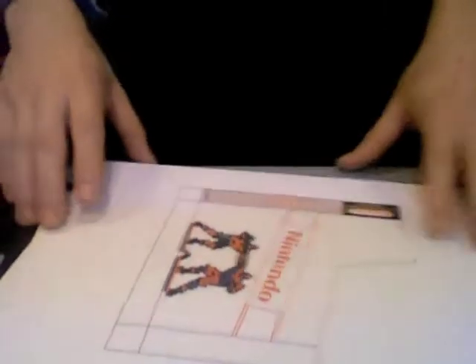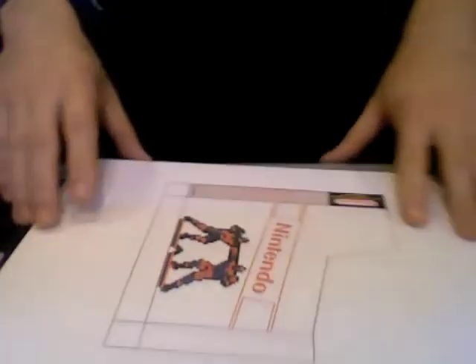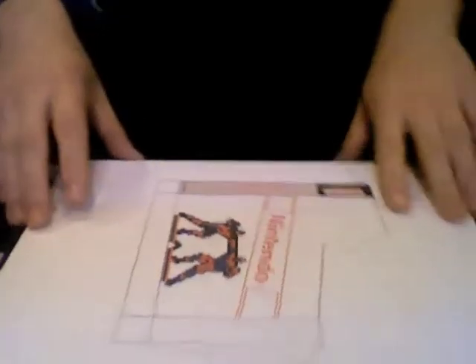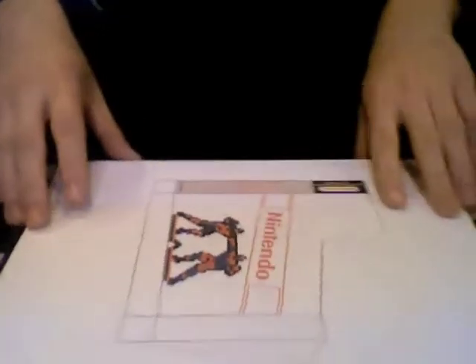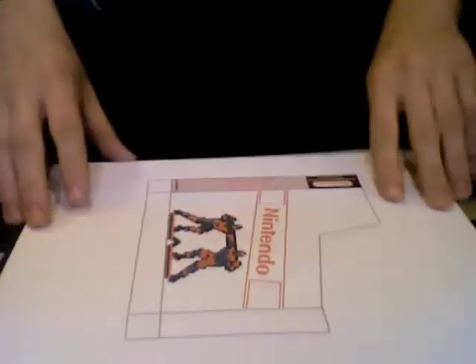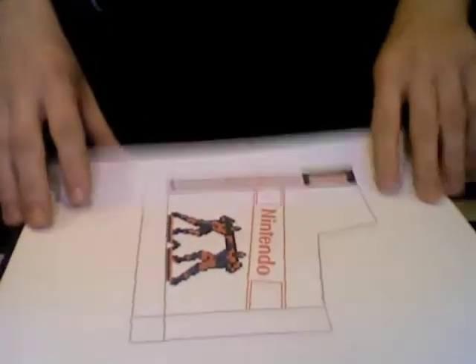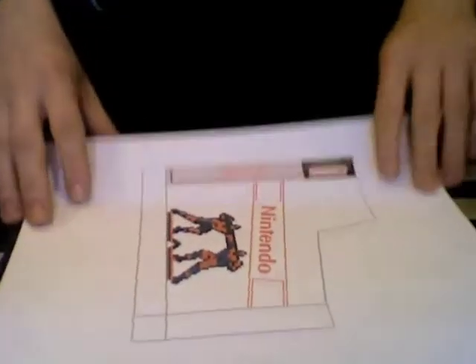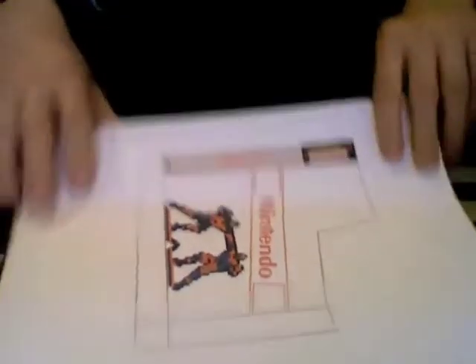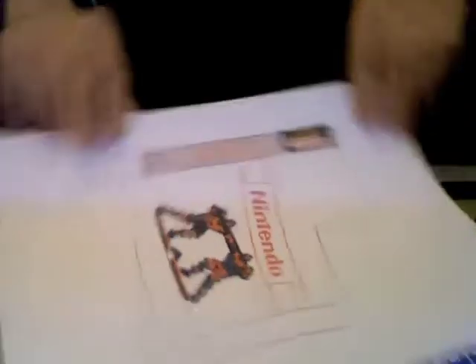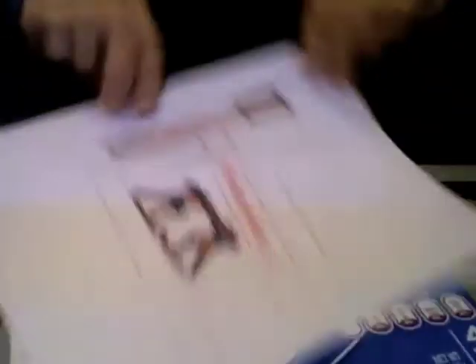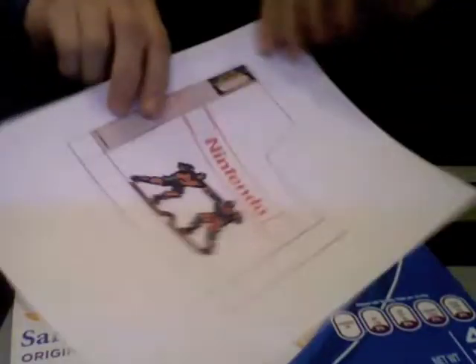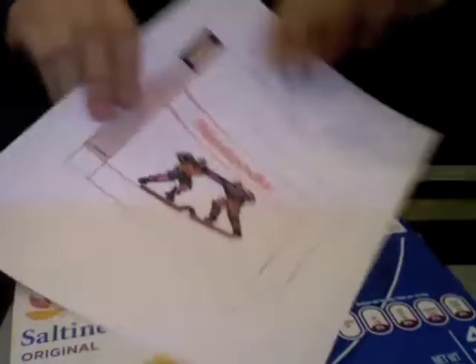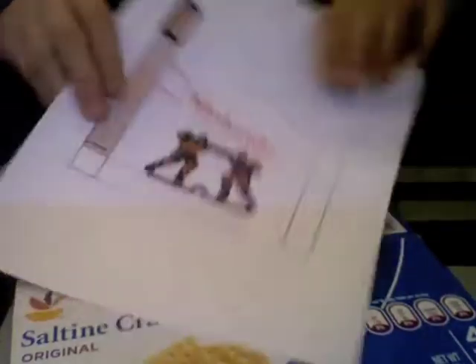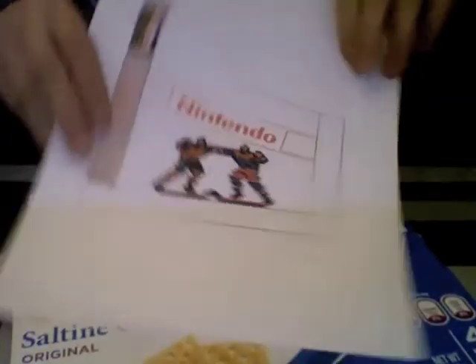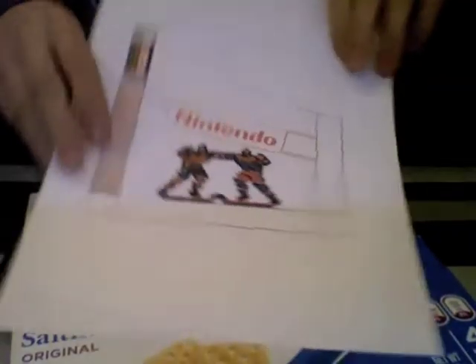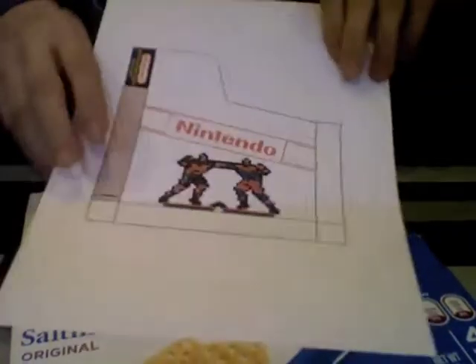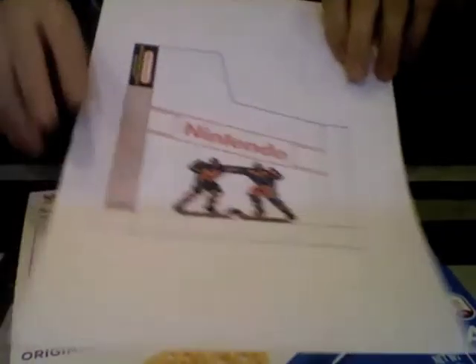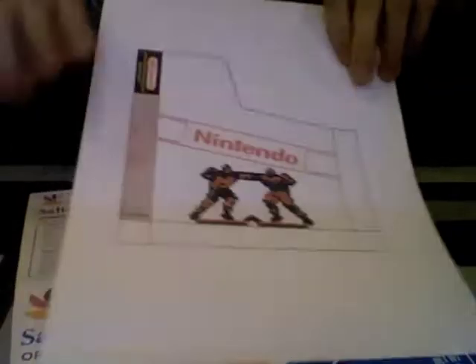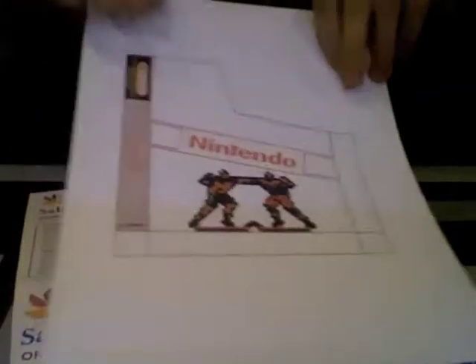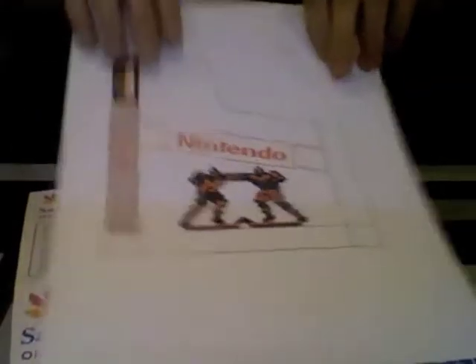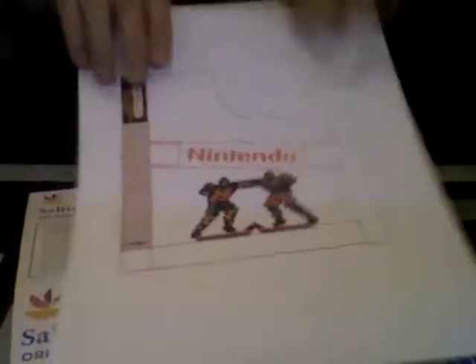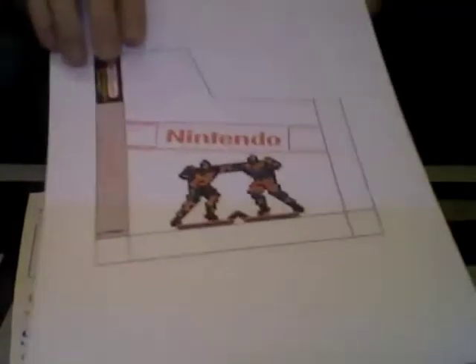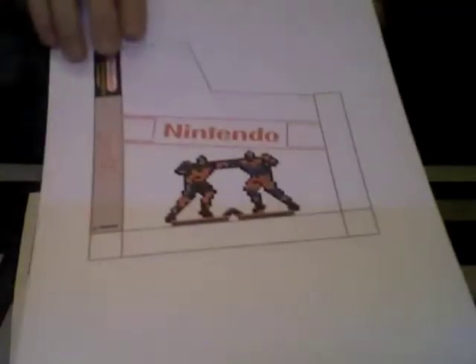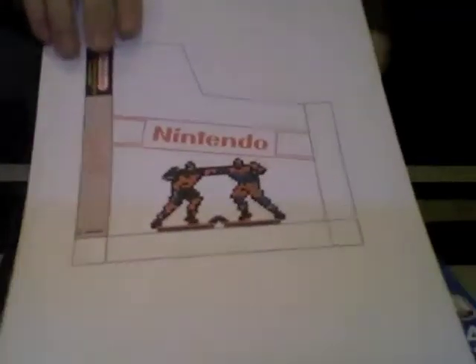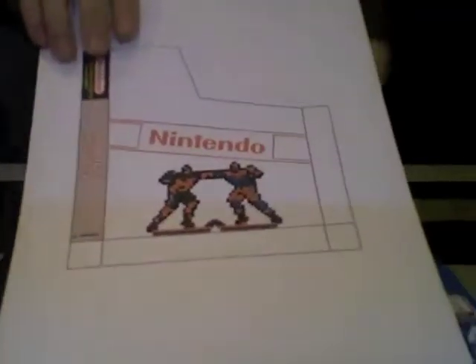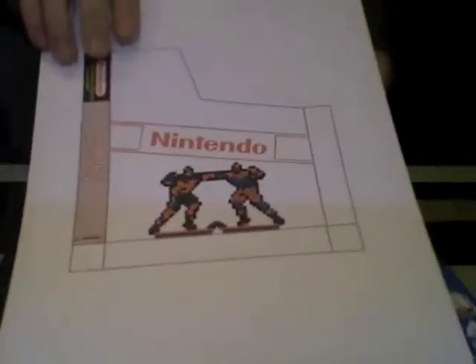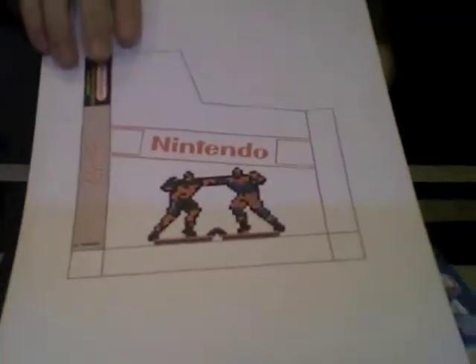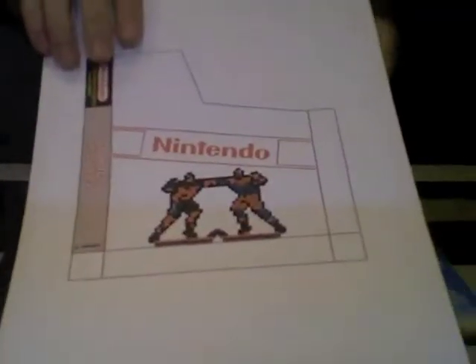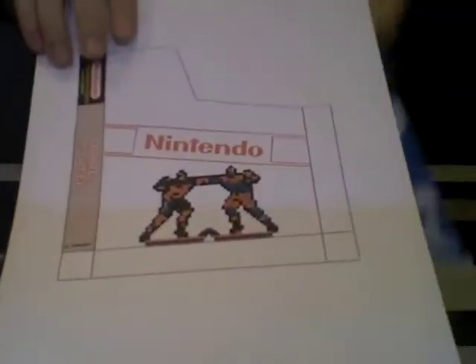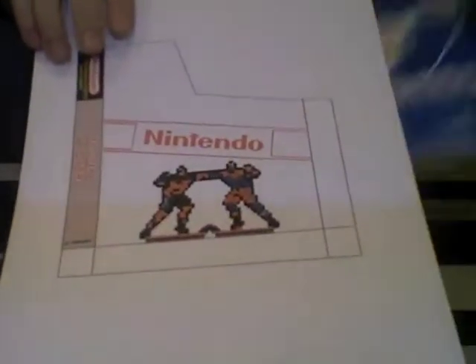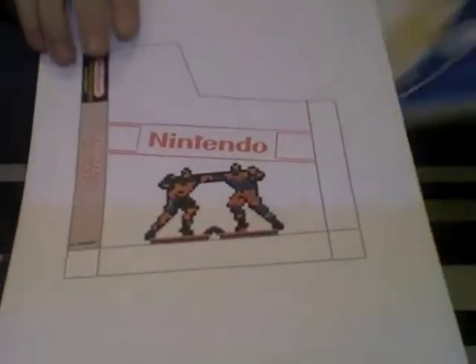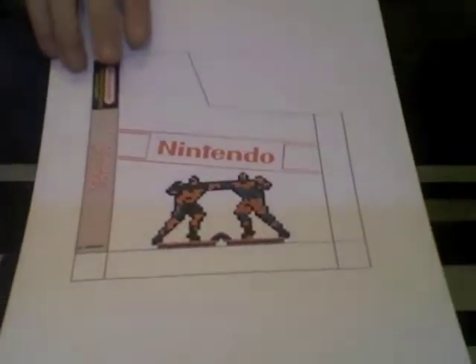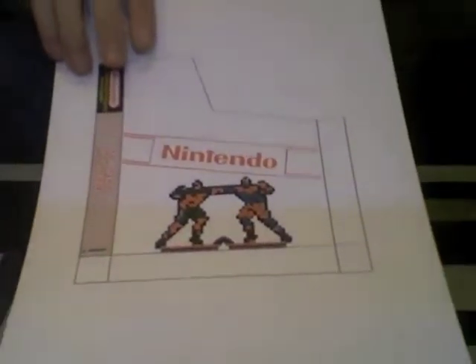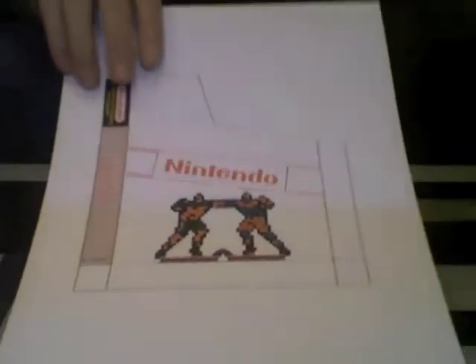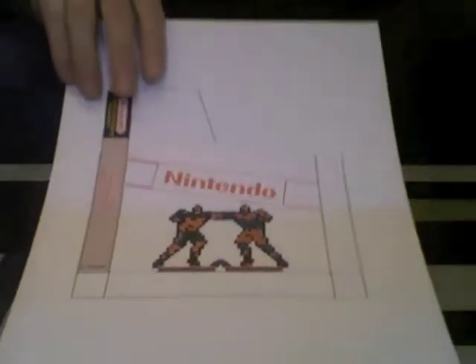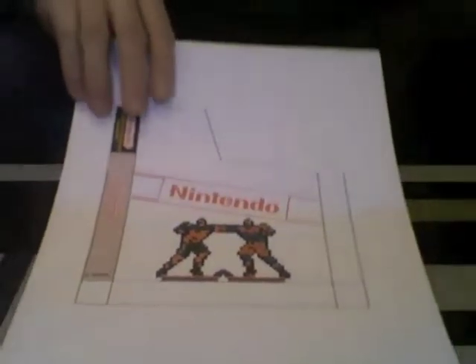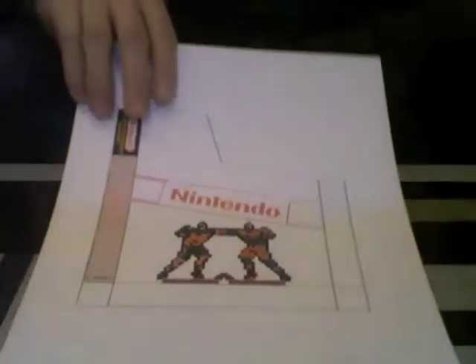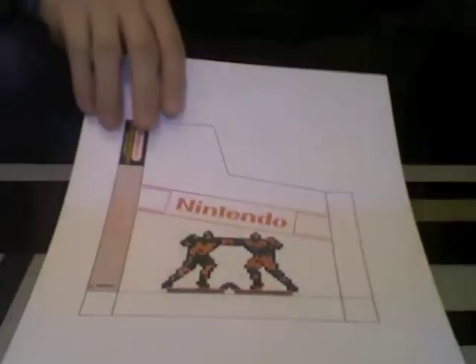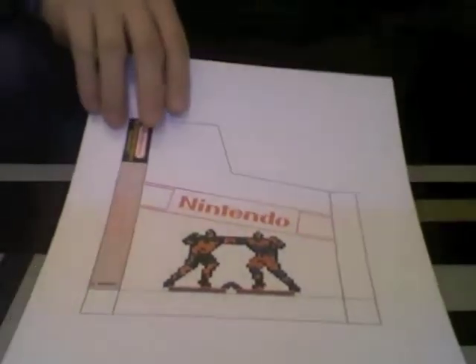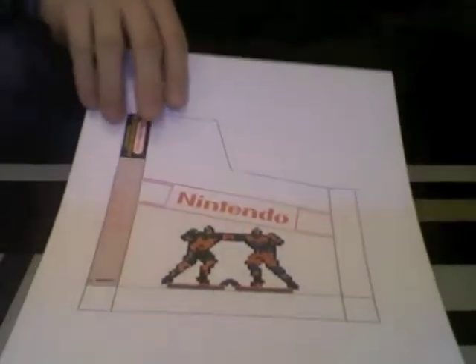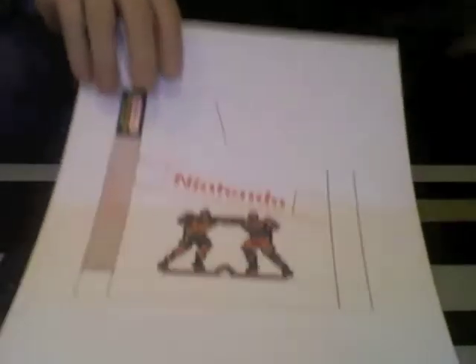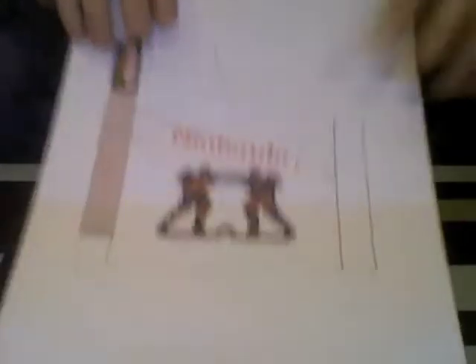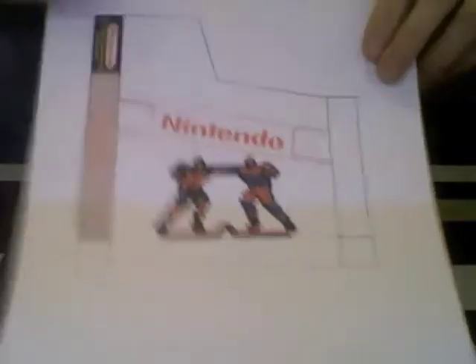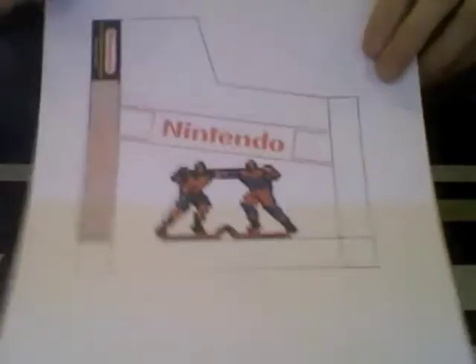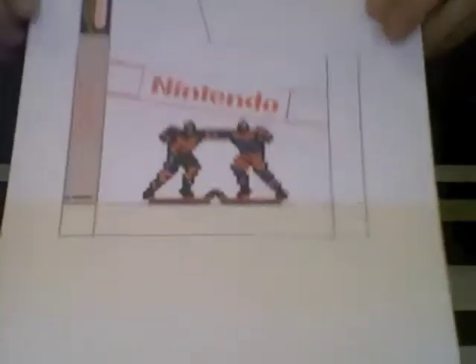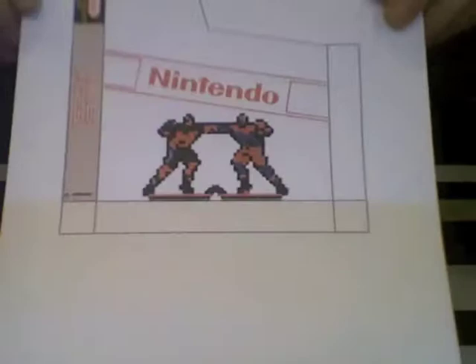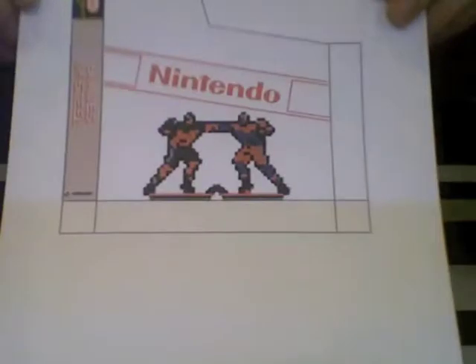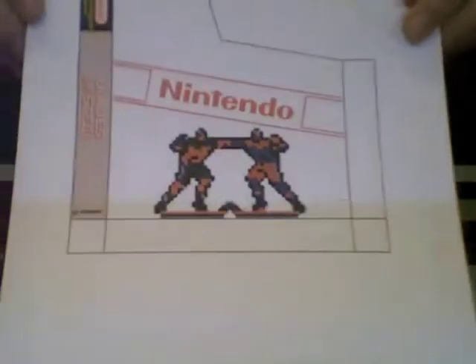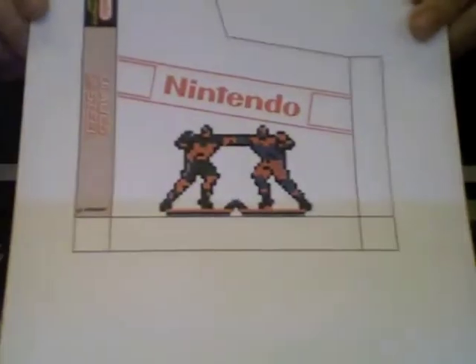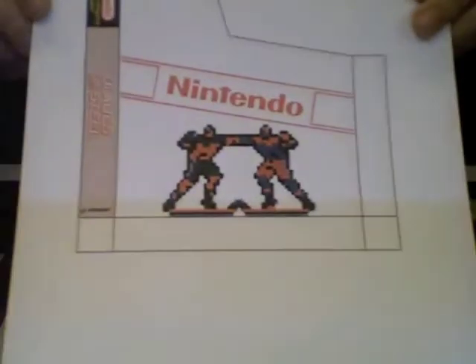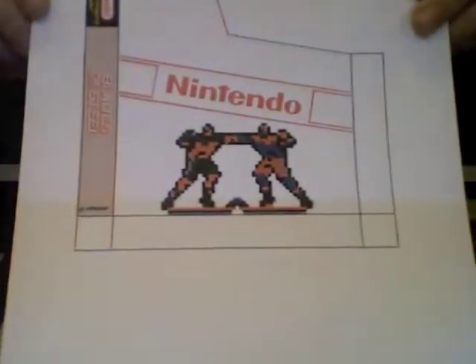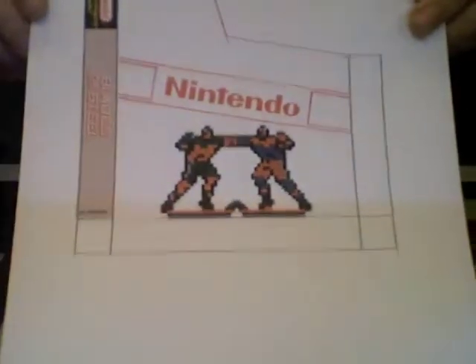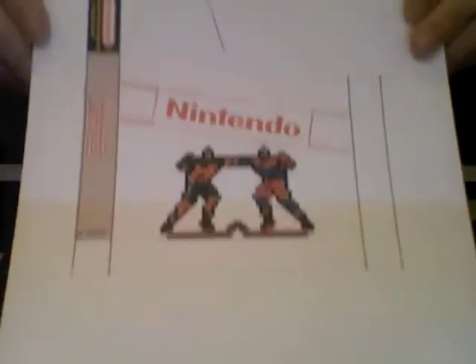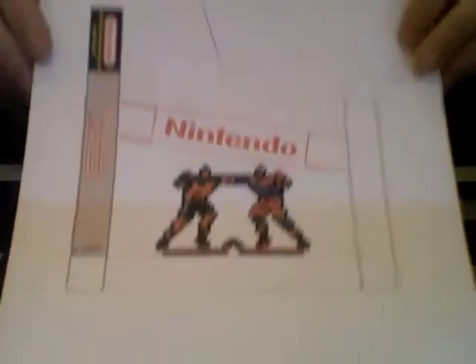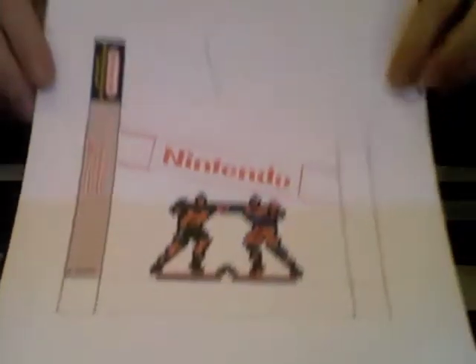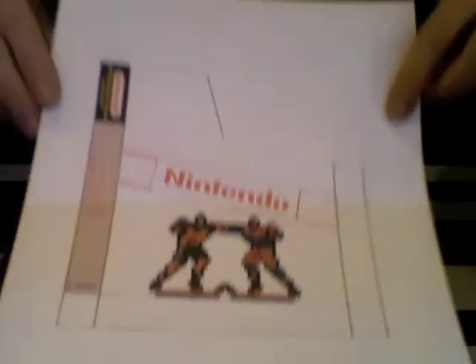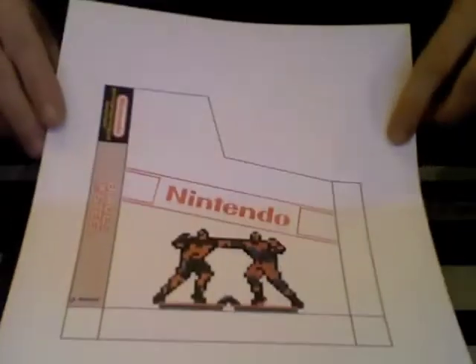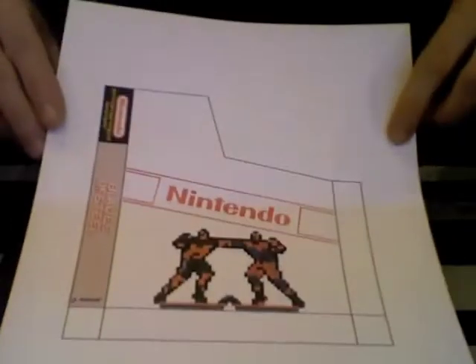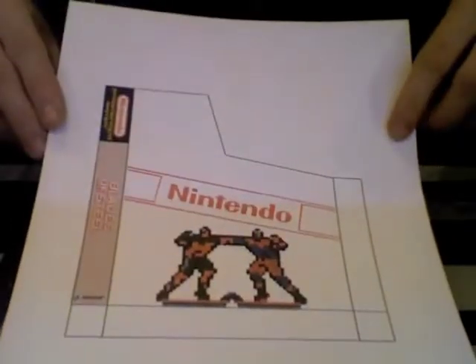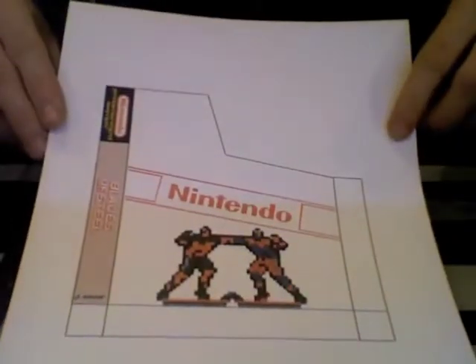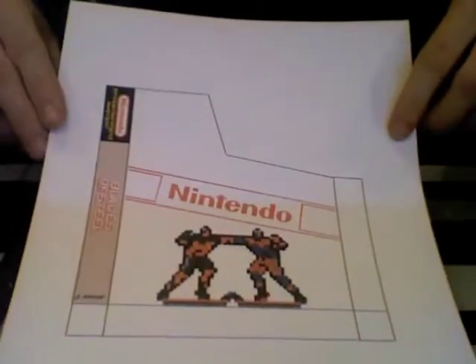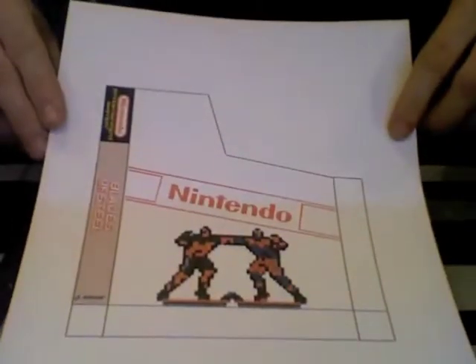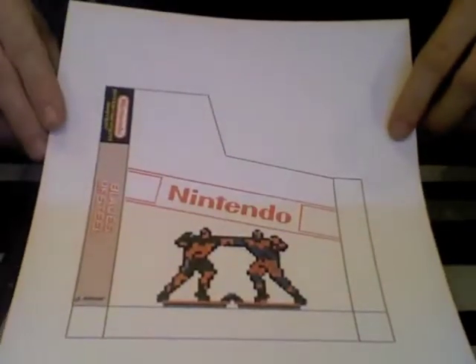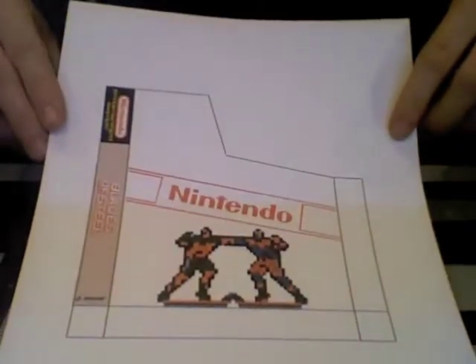Alright guys, welcome to my how-to video on how to make custom NES dust sleeves. A big shoutout goes to G-Unit Kolima who gave me the idea for this.